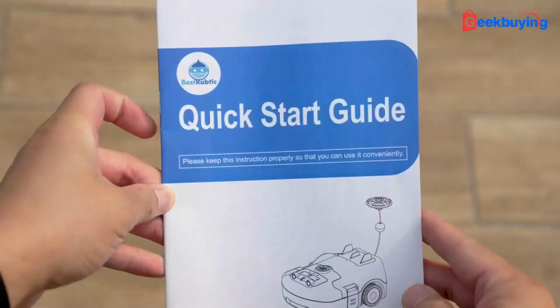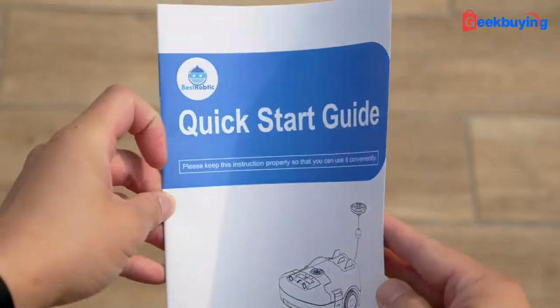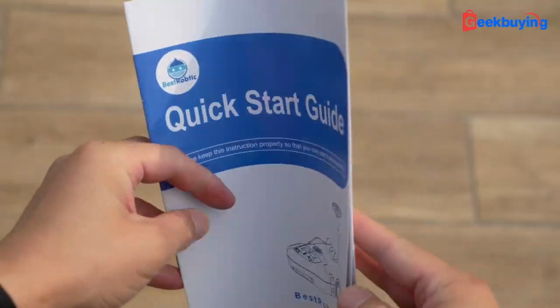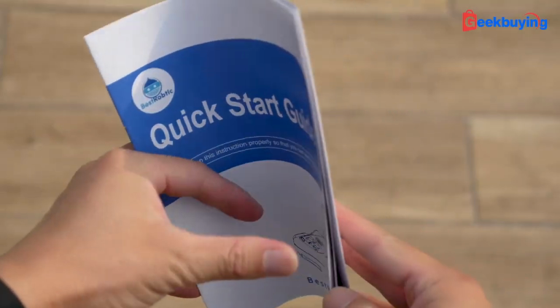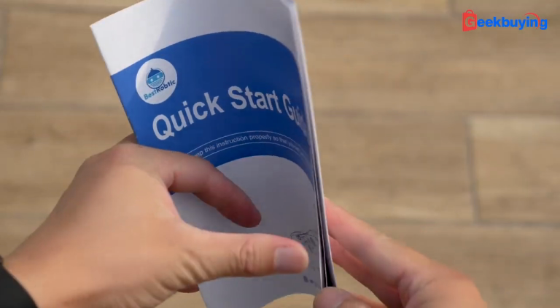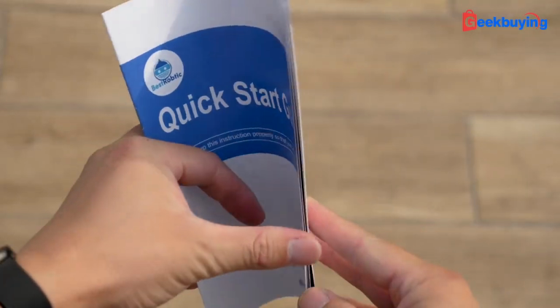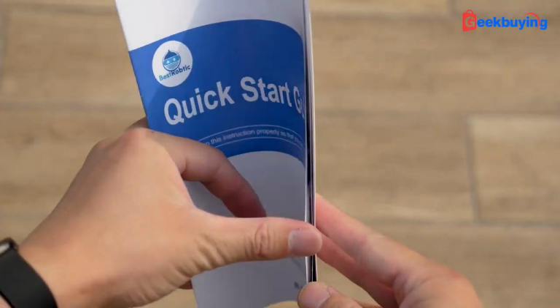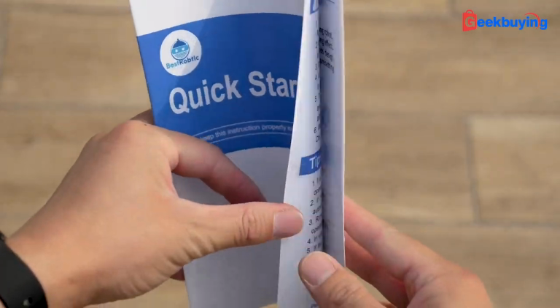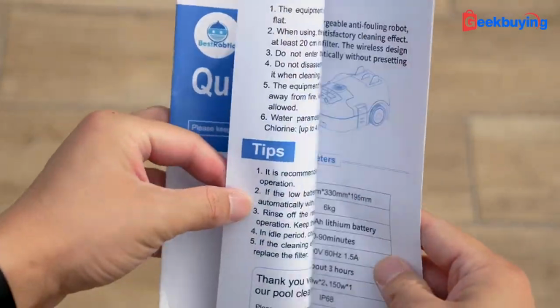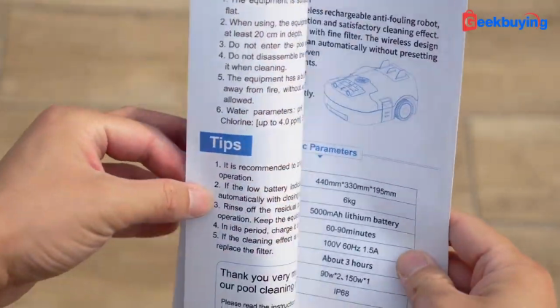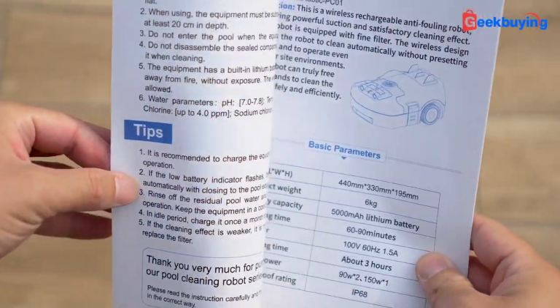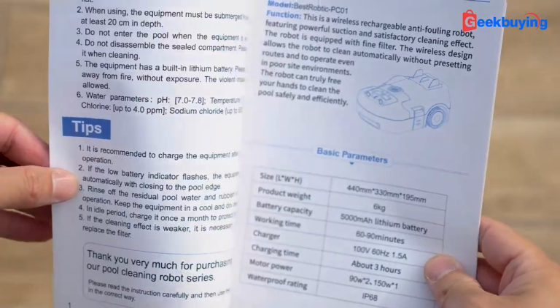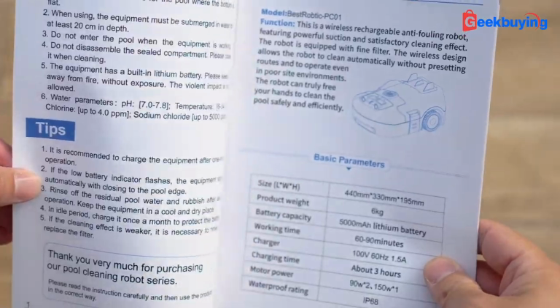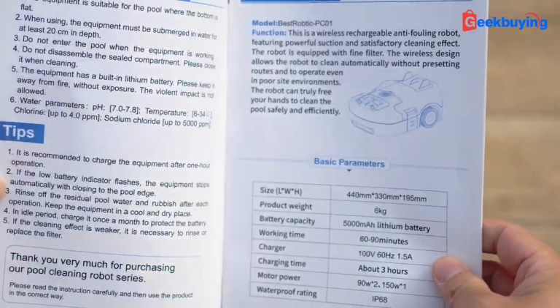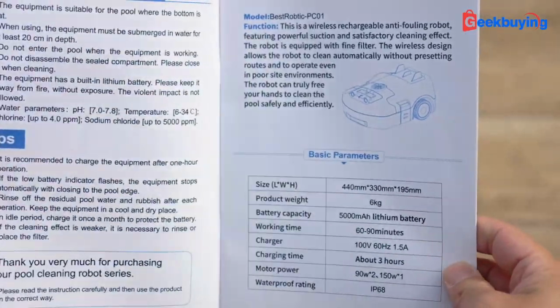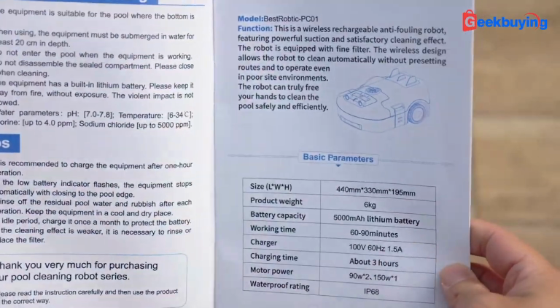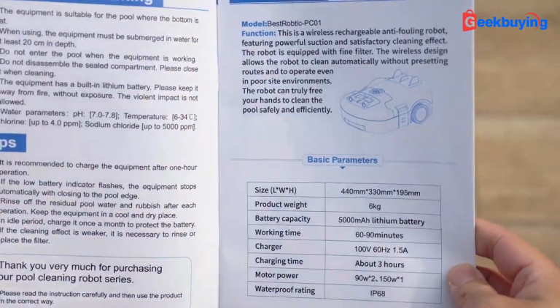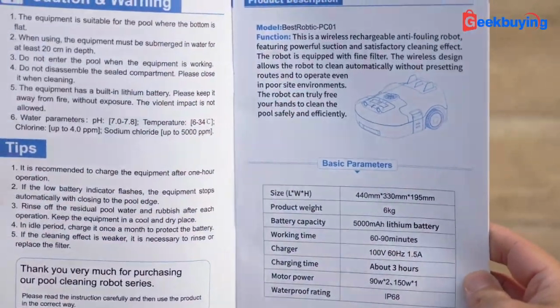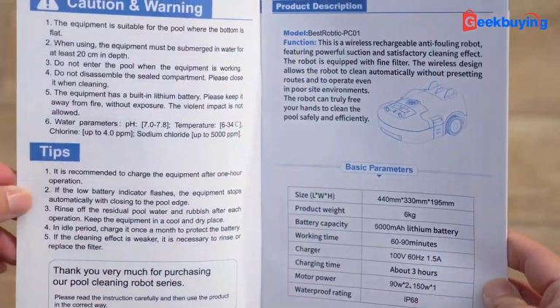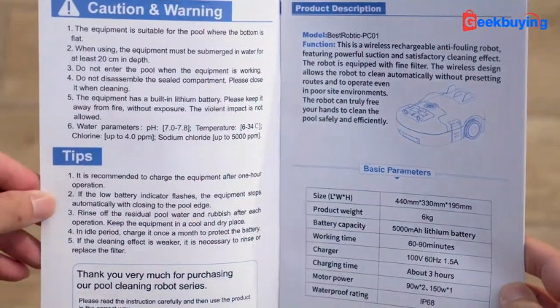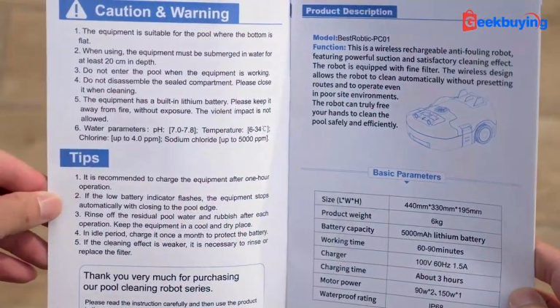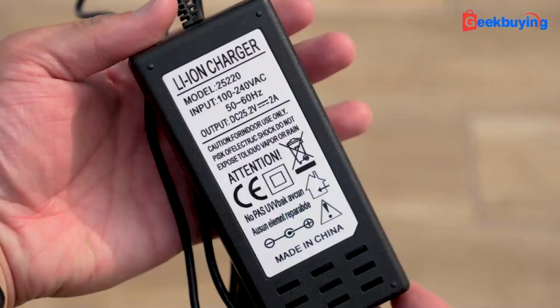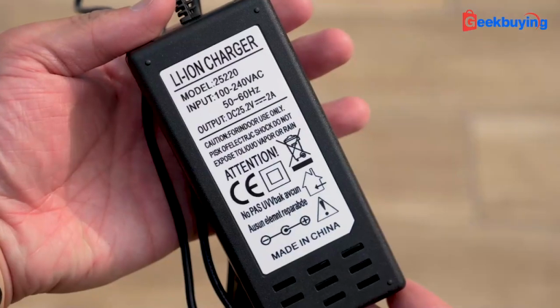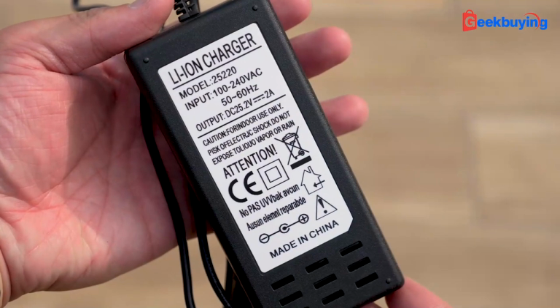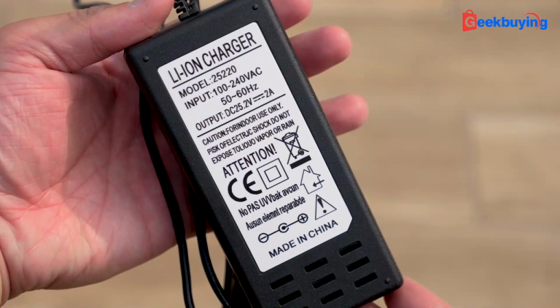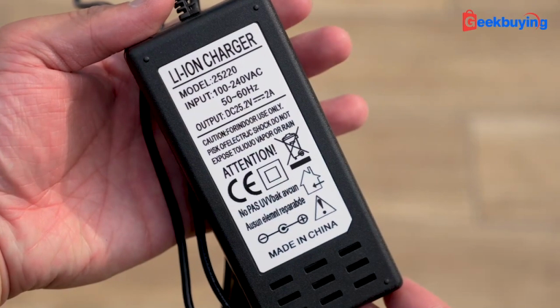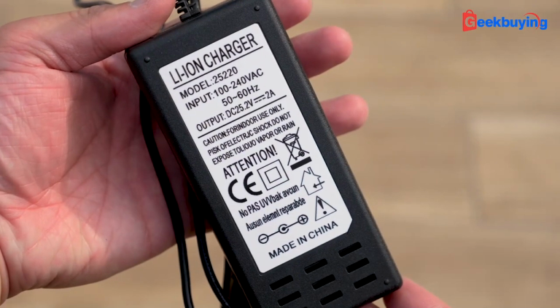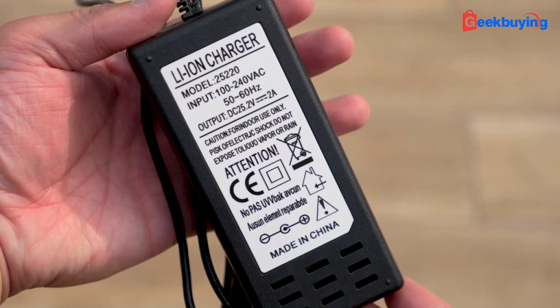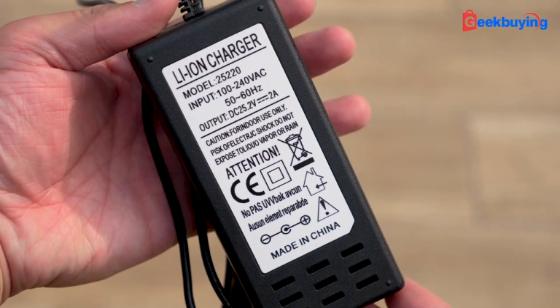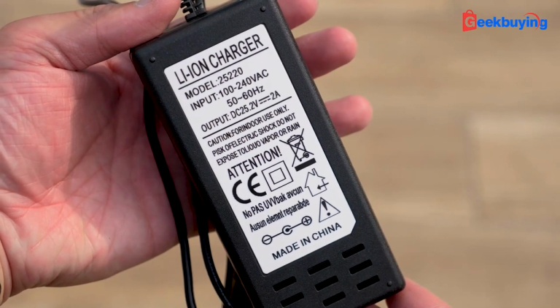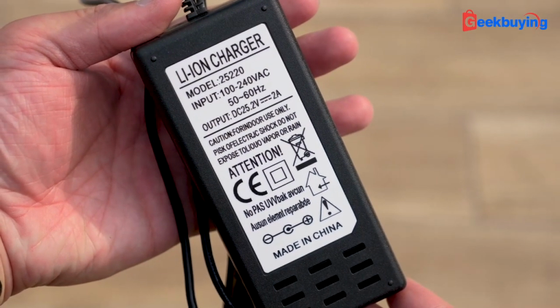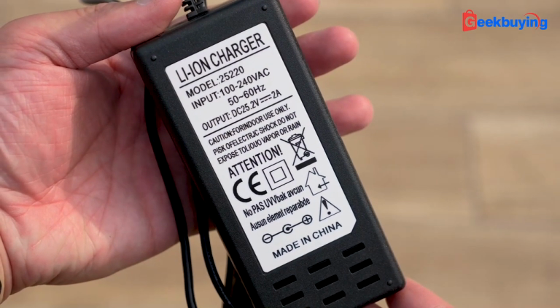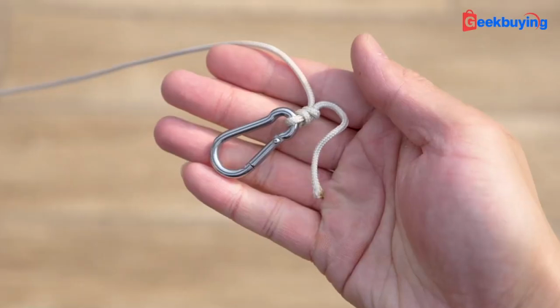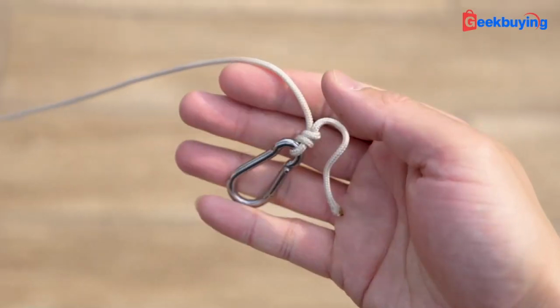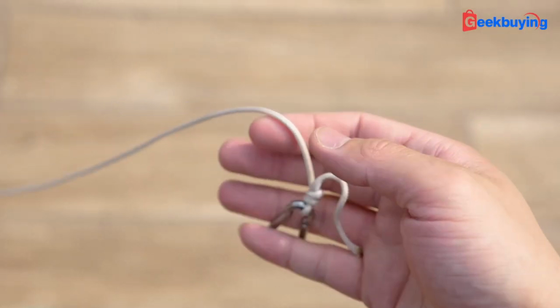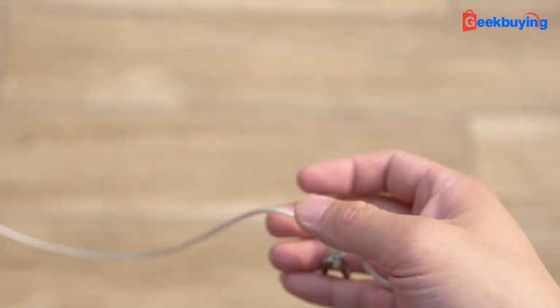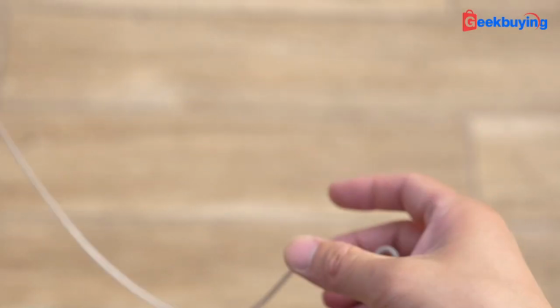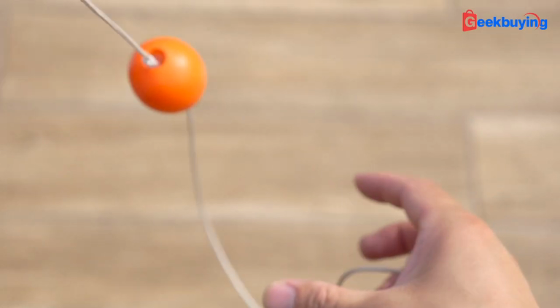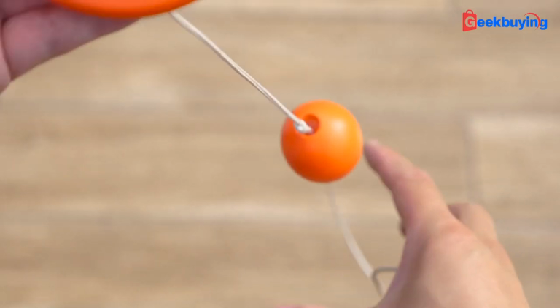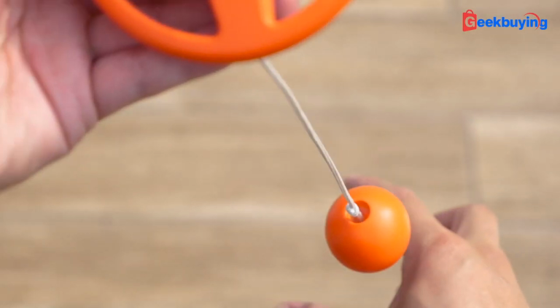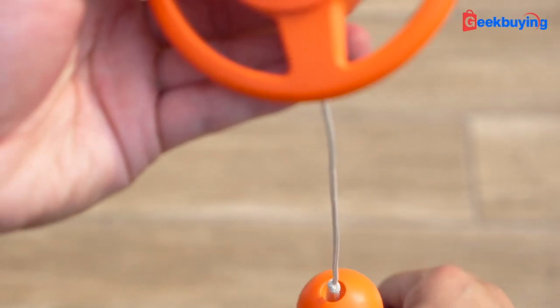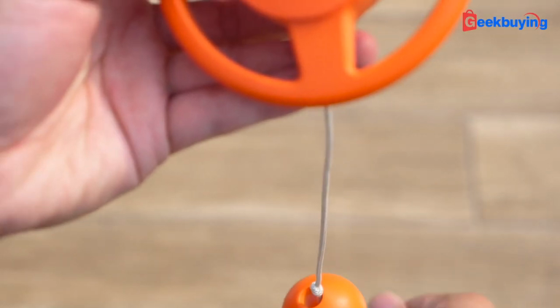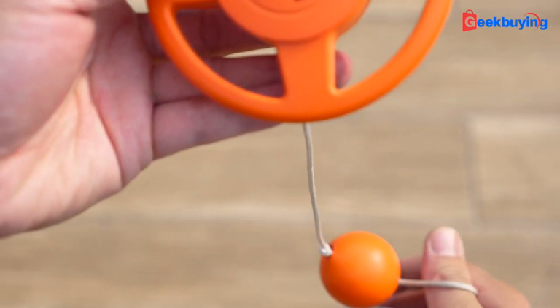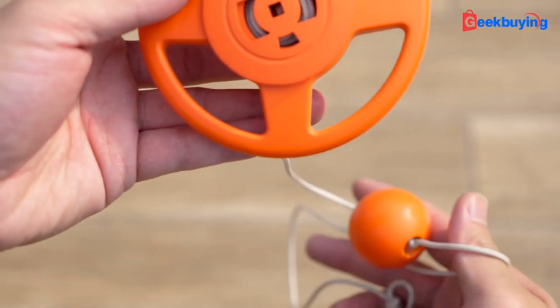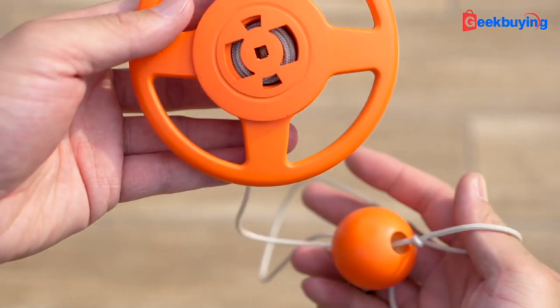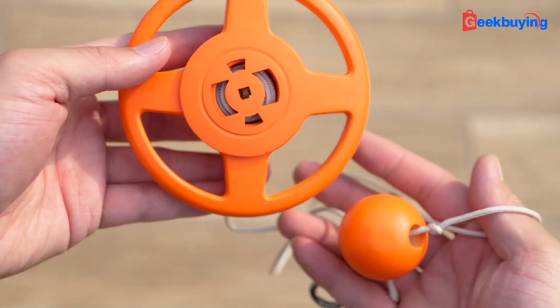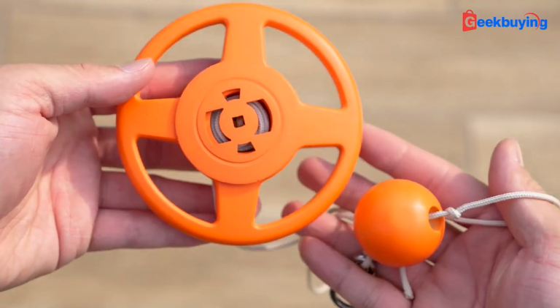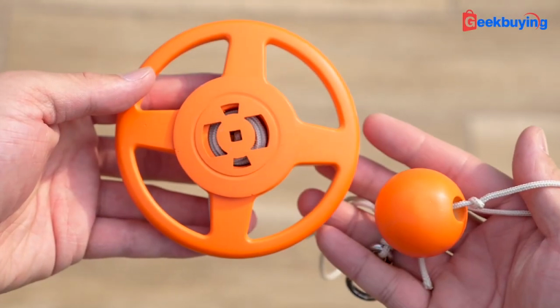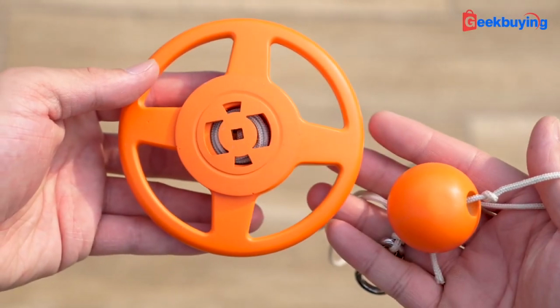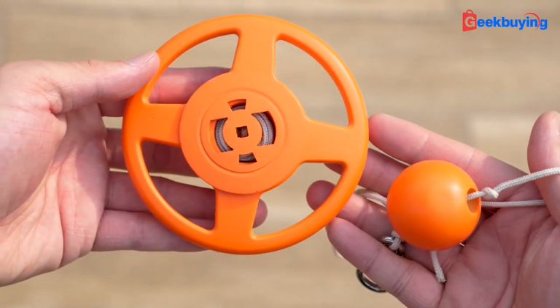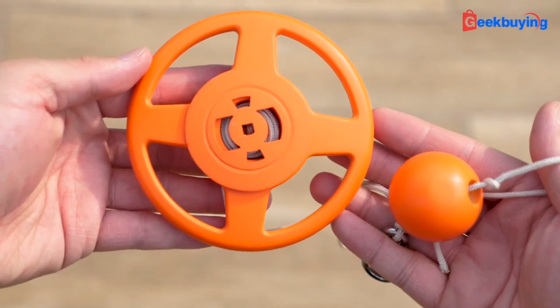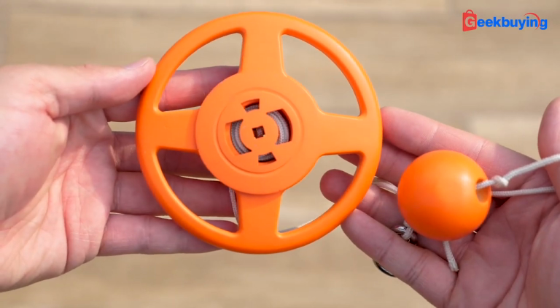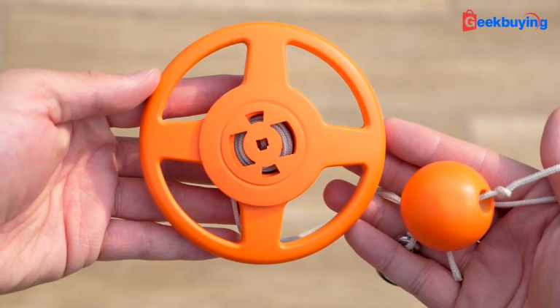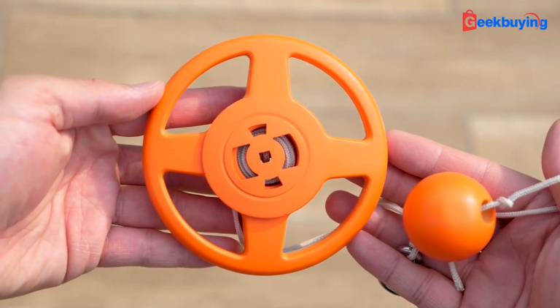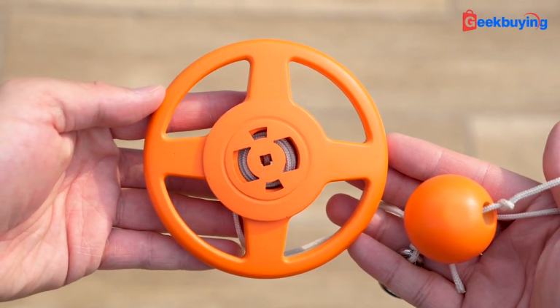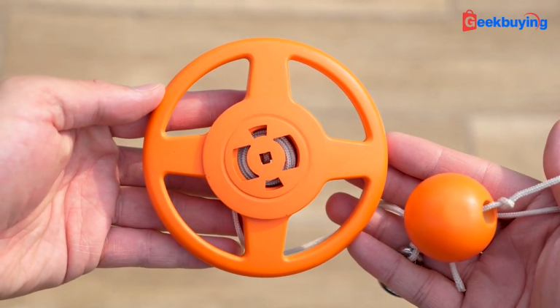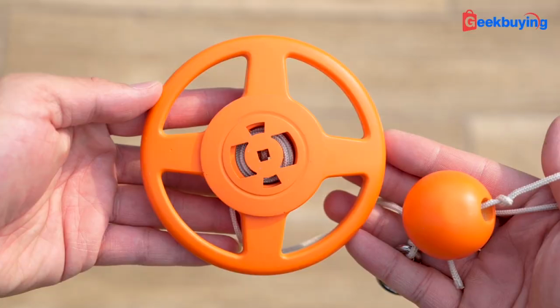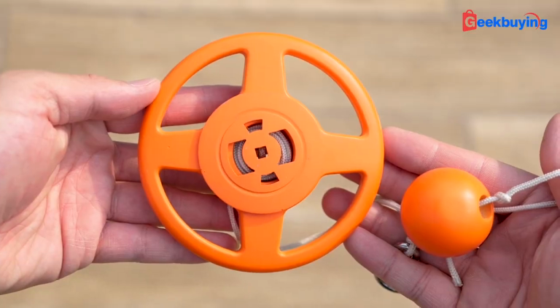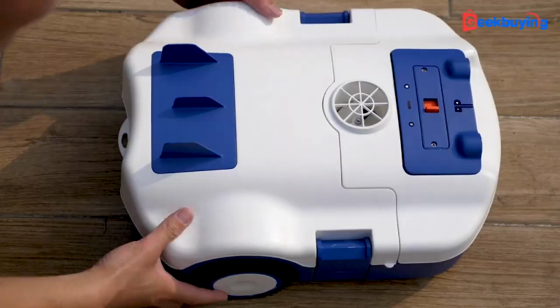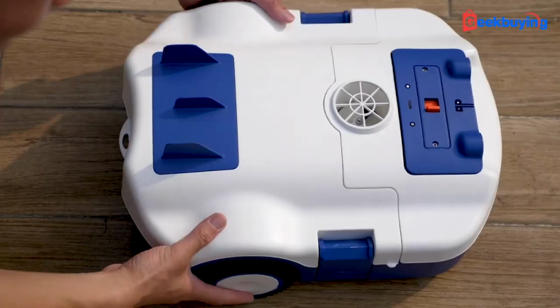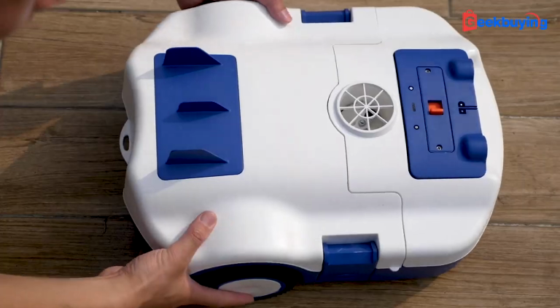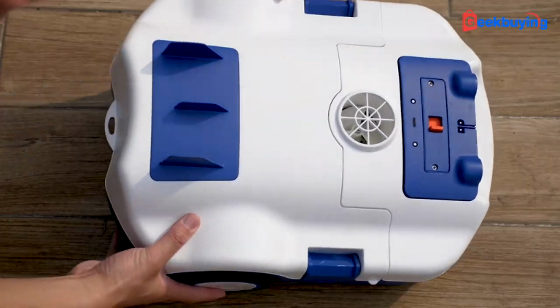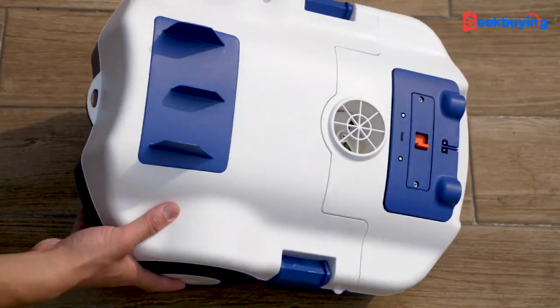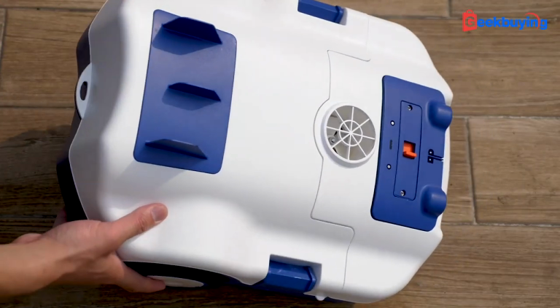In the box you will find an English manual, a charging adapter, a 2.5m yellow buoy, and of course, the machine.